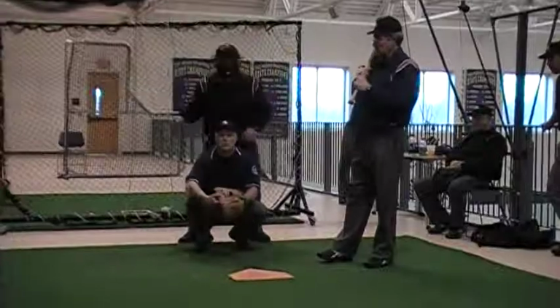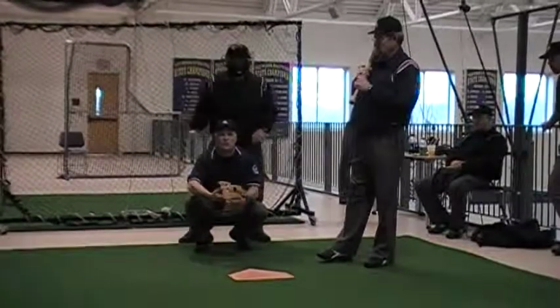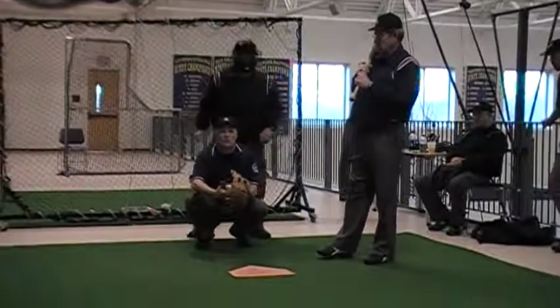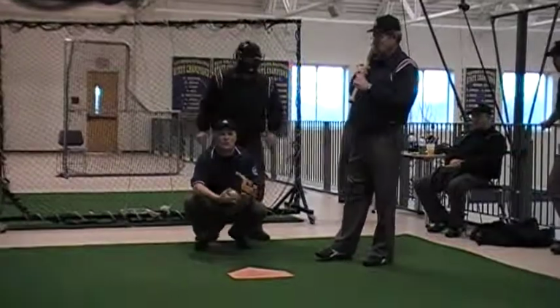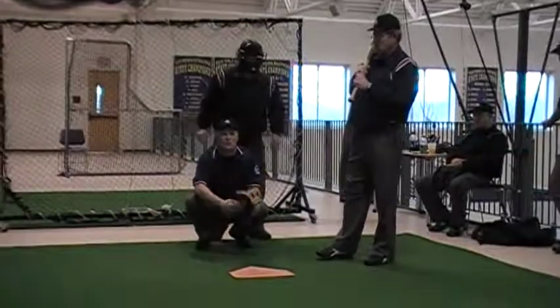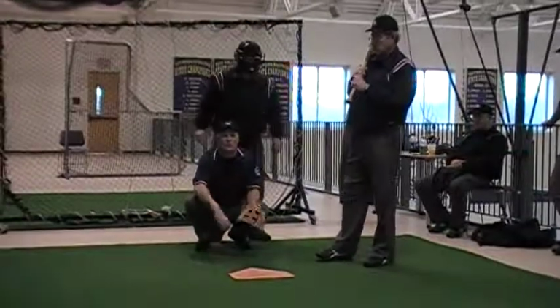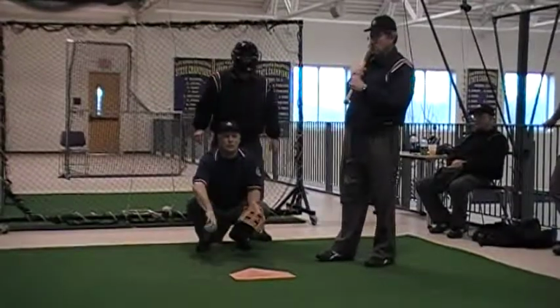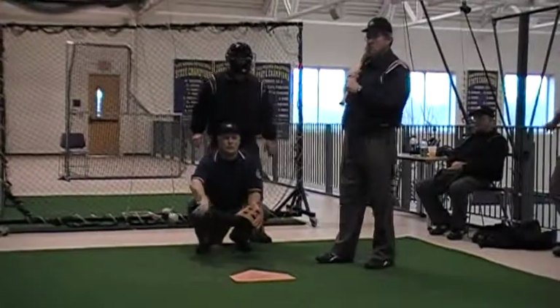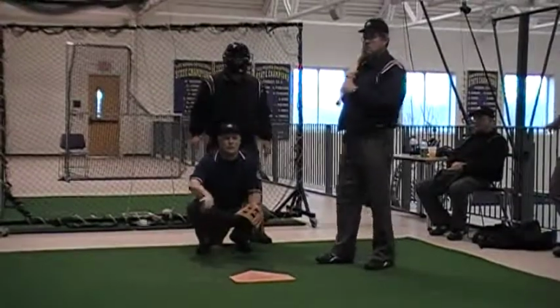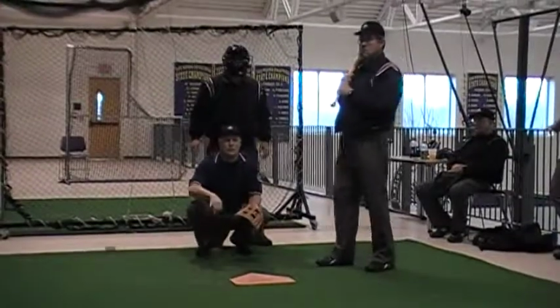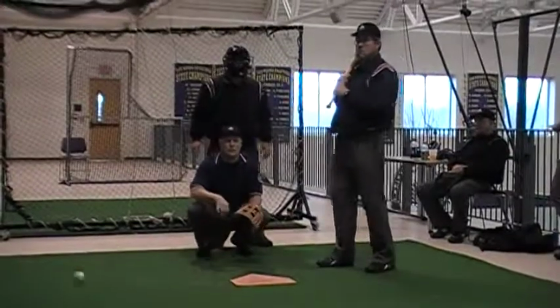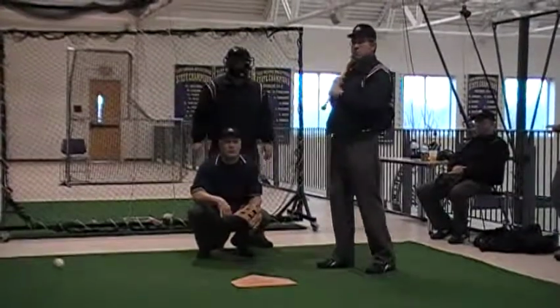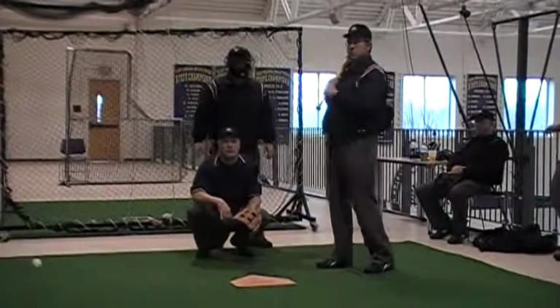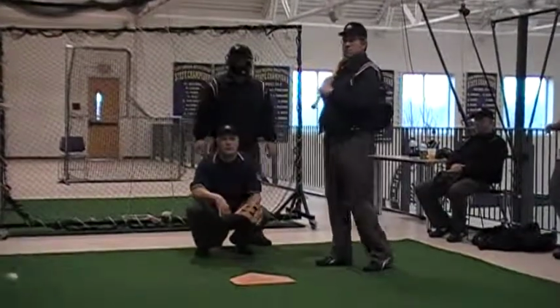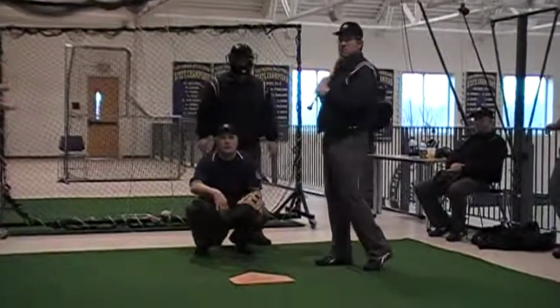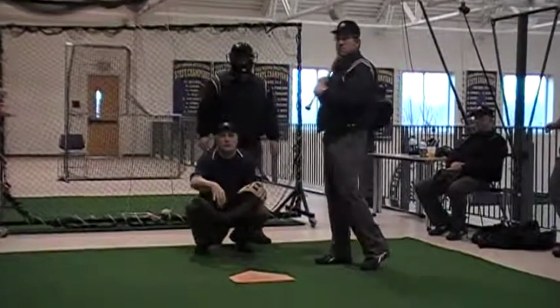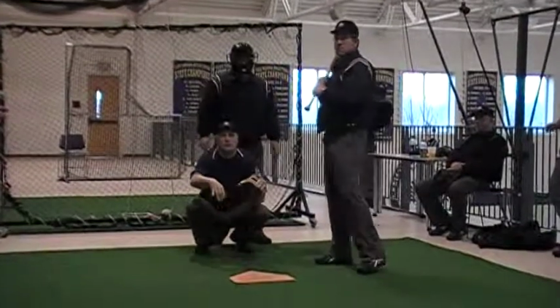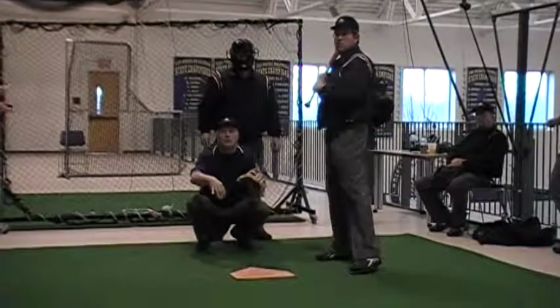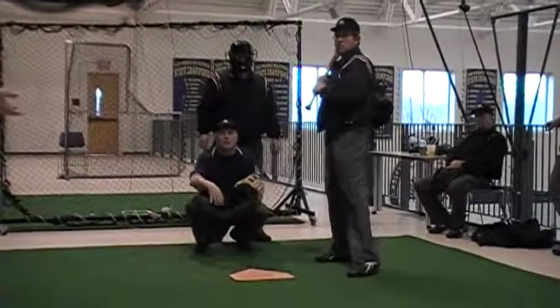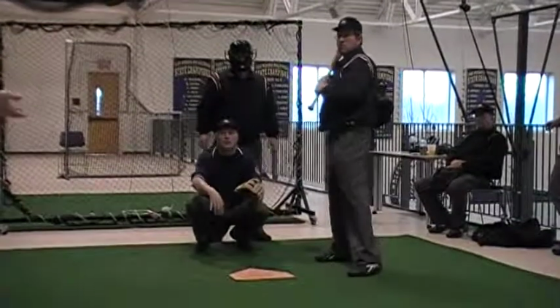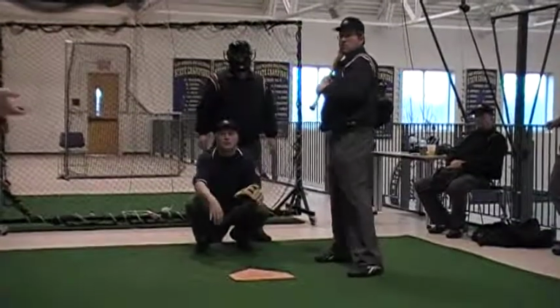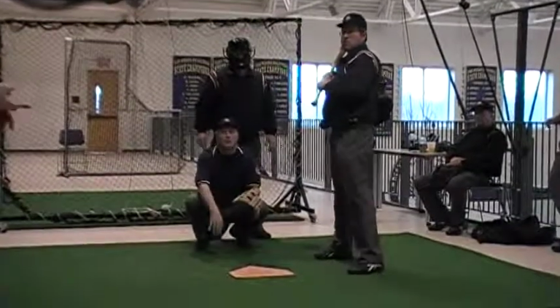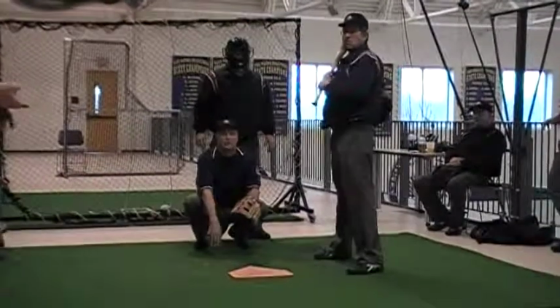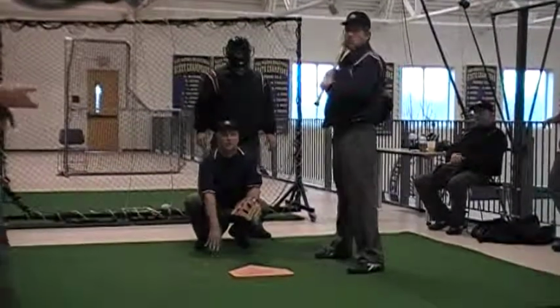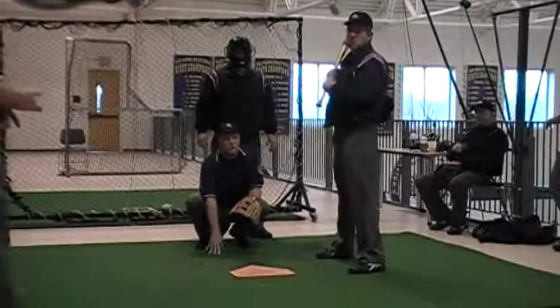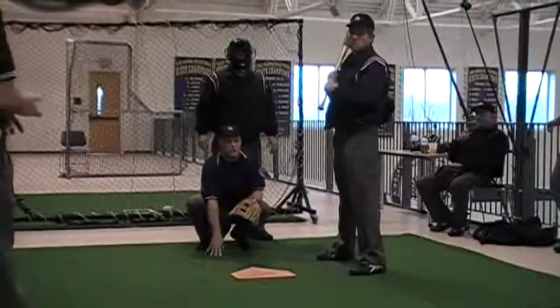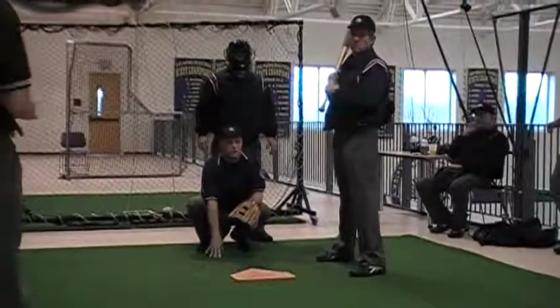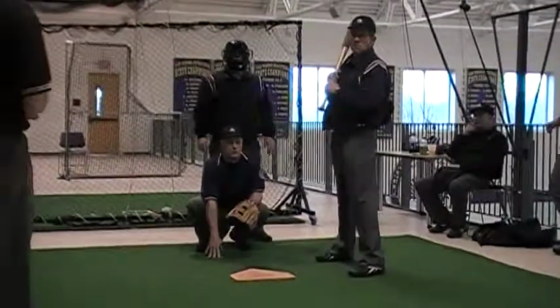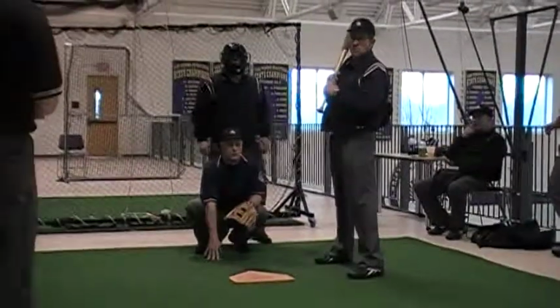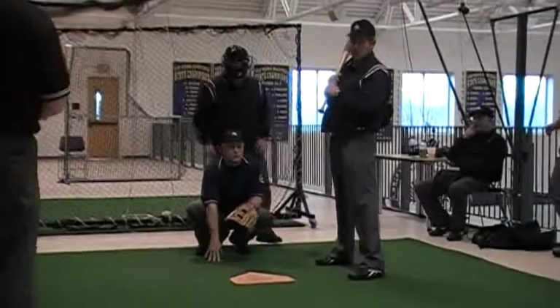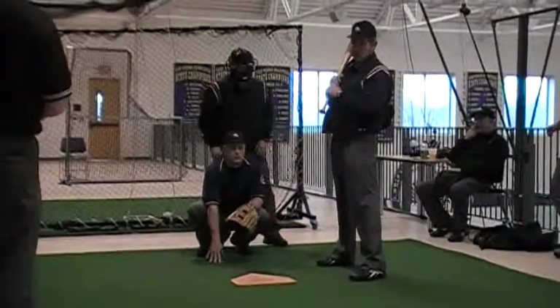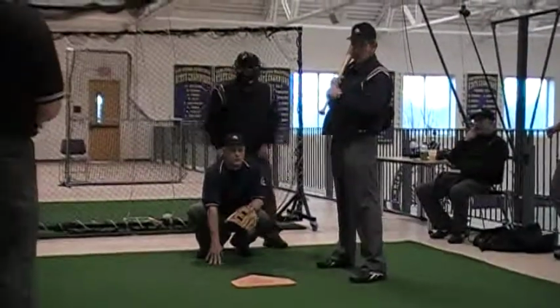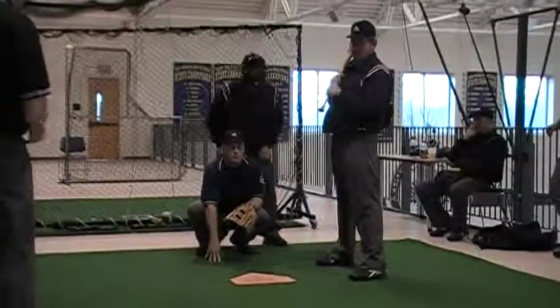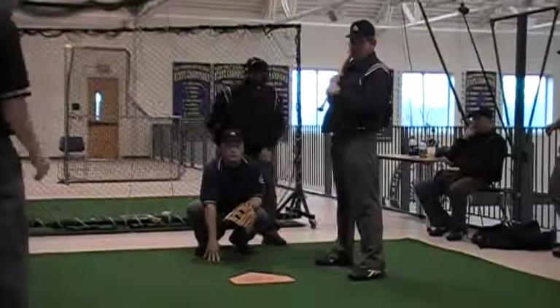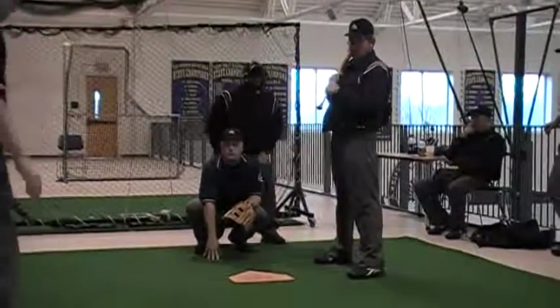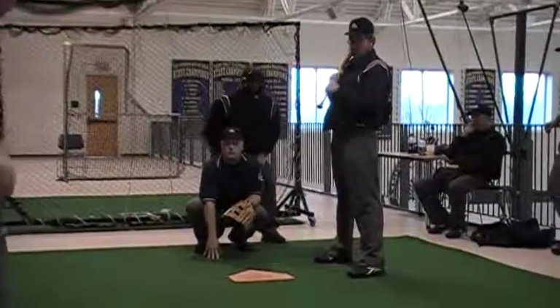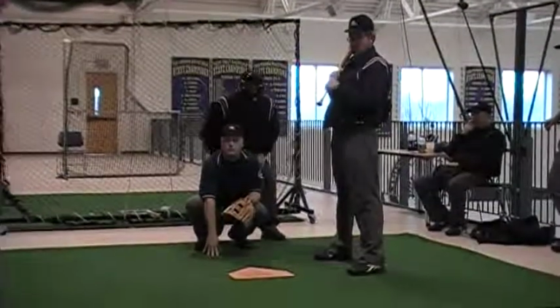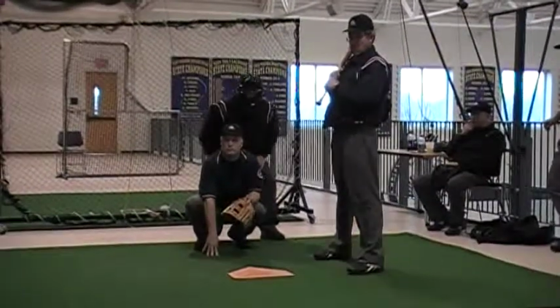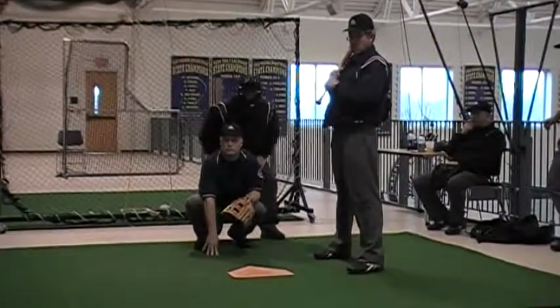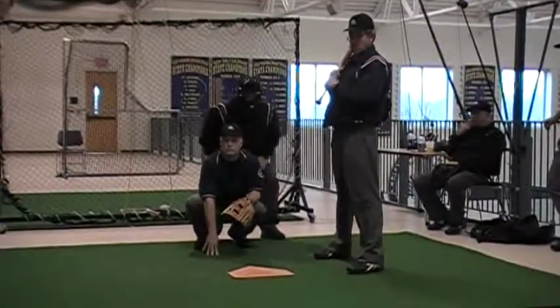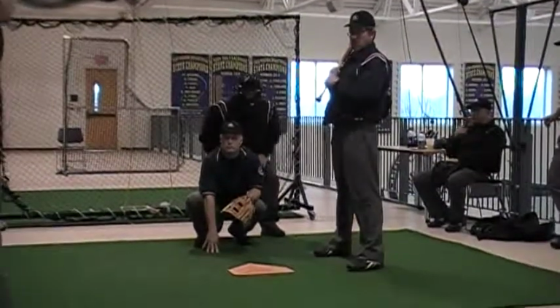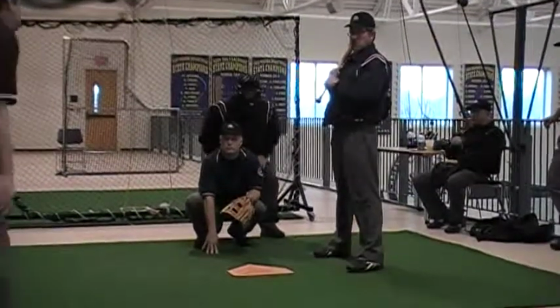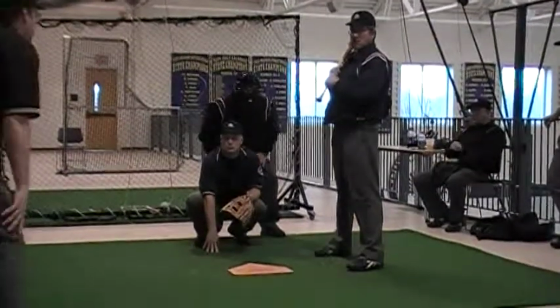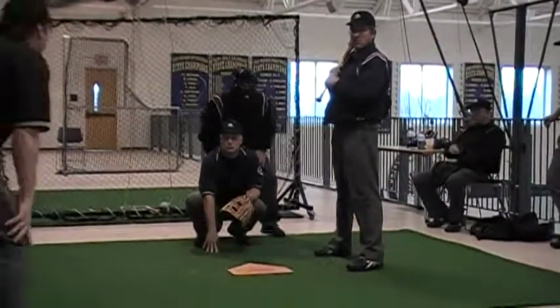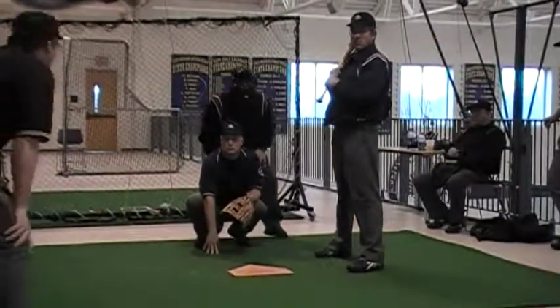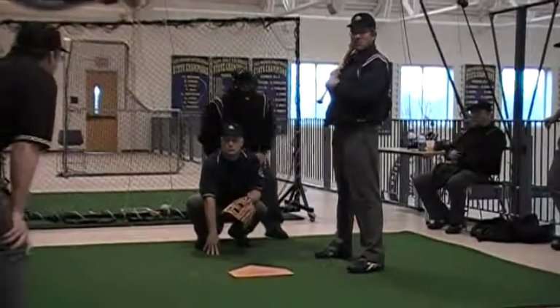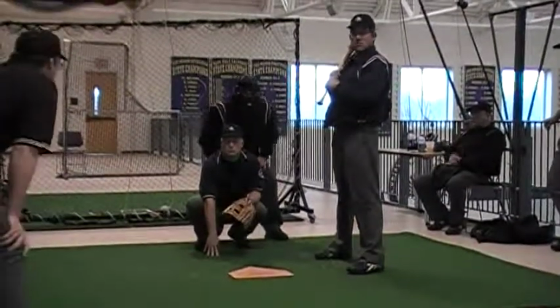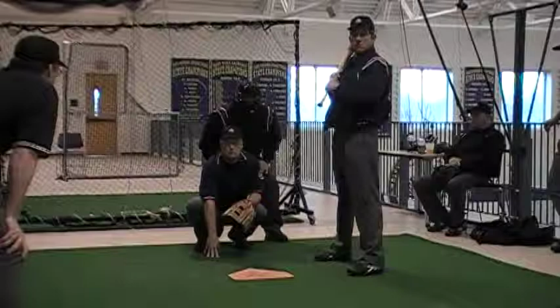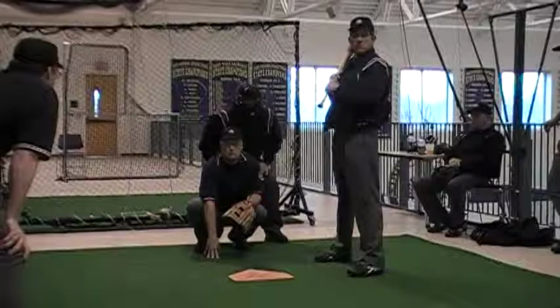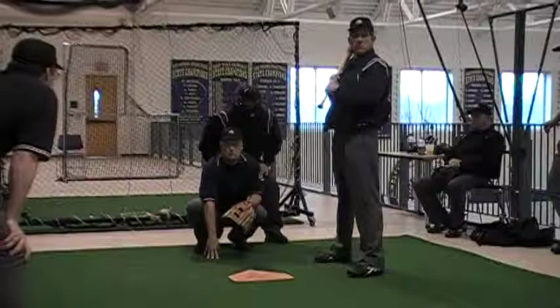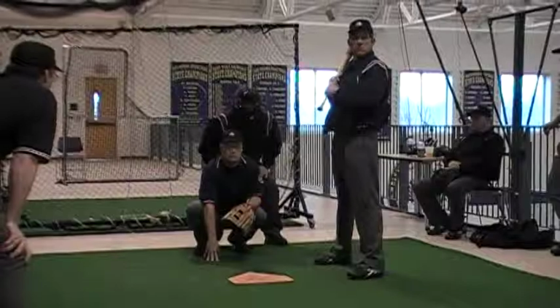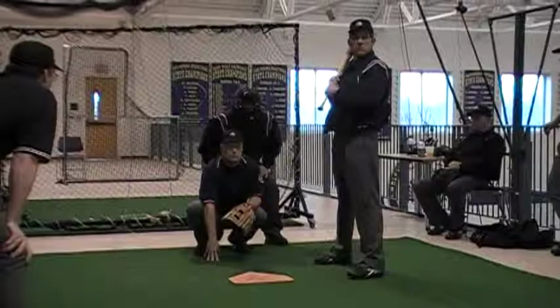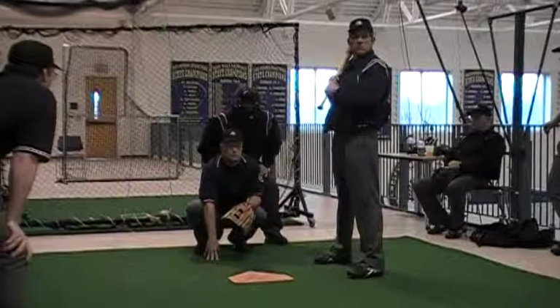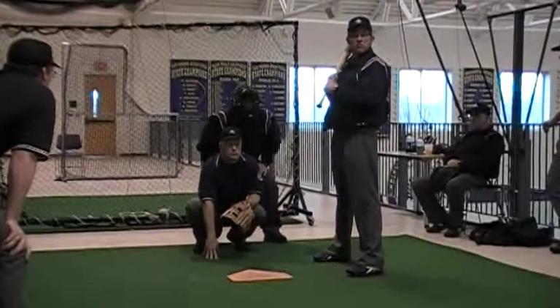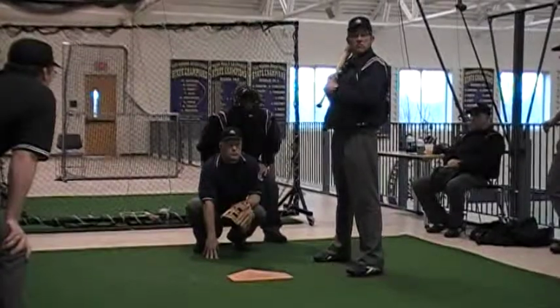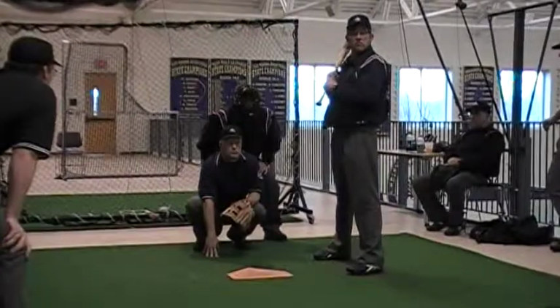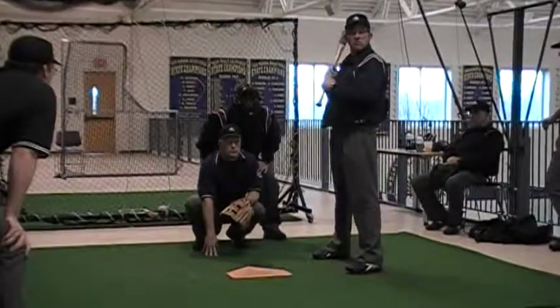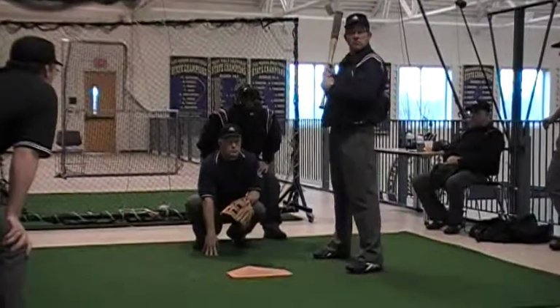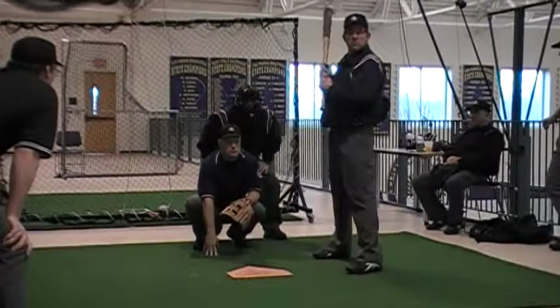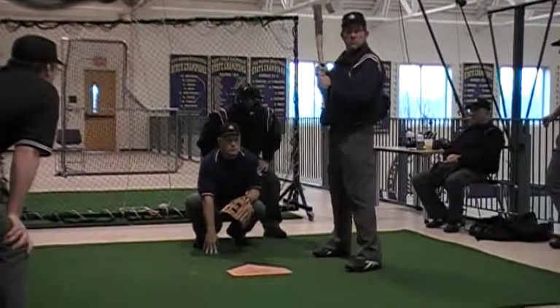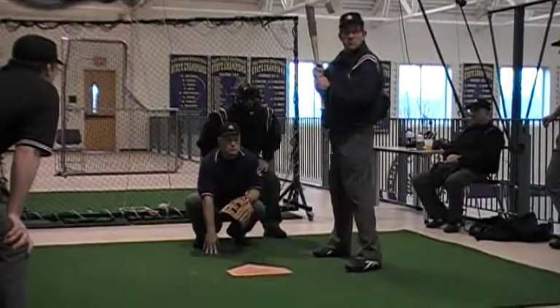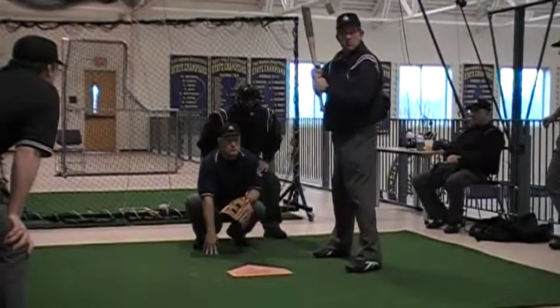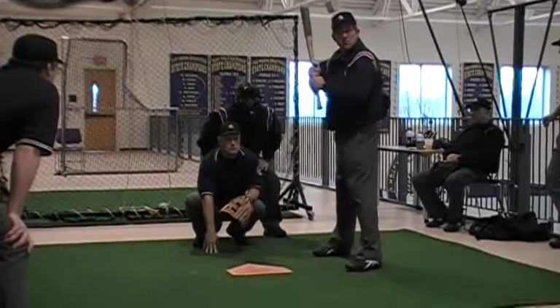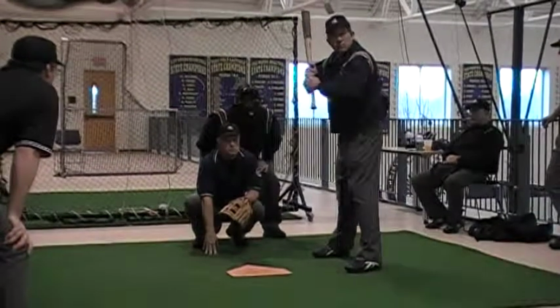You guys see how still he's keeping his head? He's done one of the best jobs at that. He's not moving the ball.